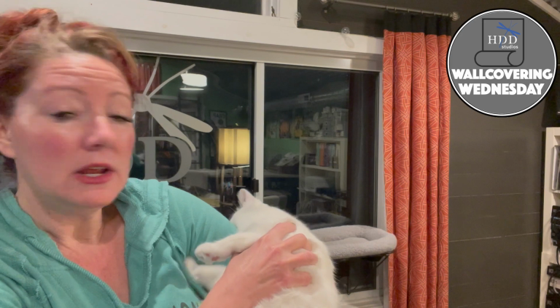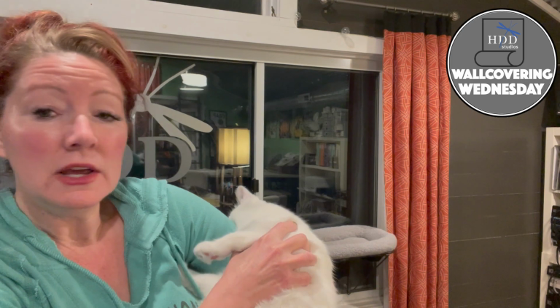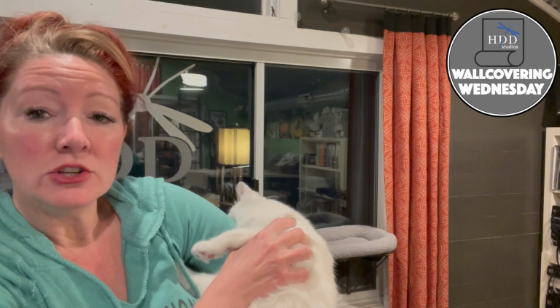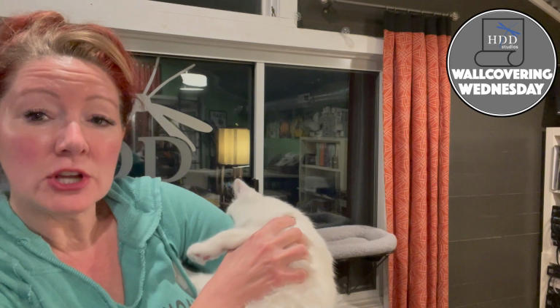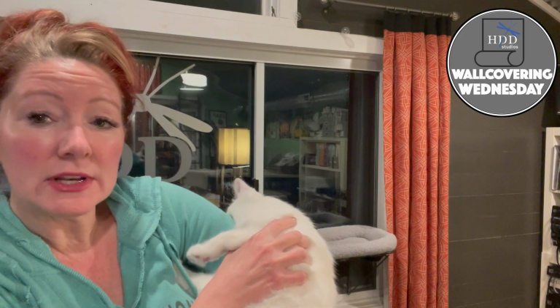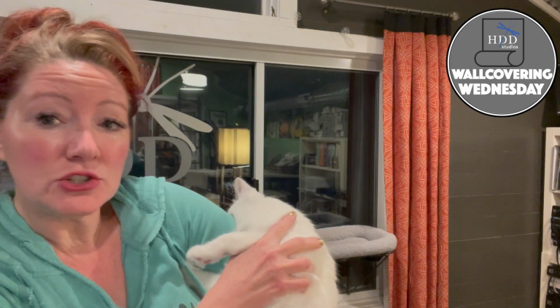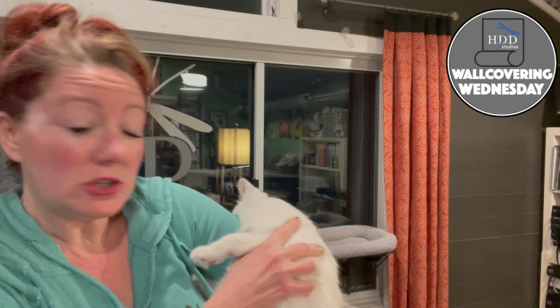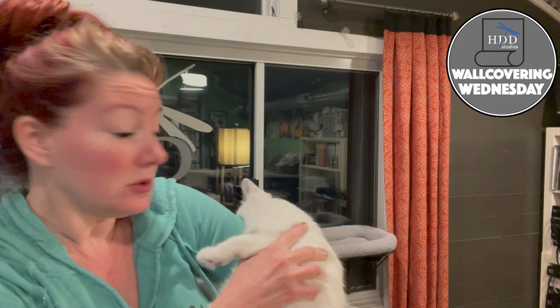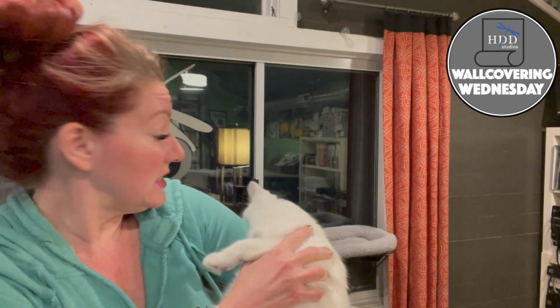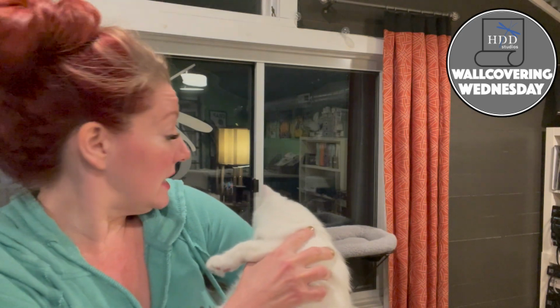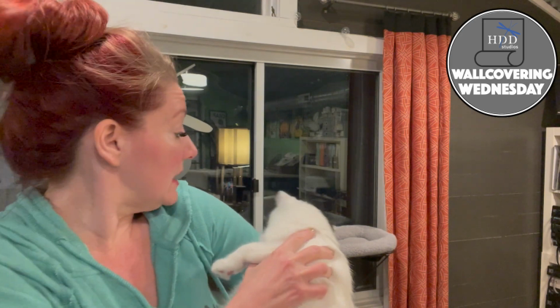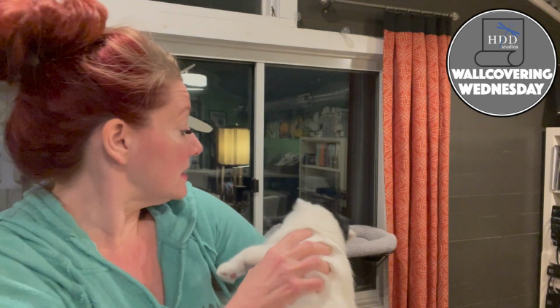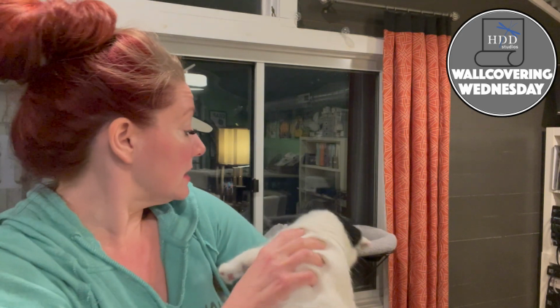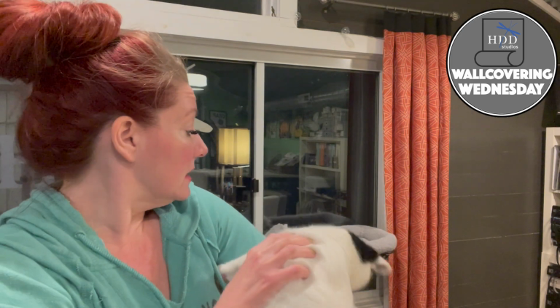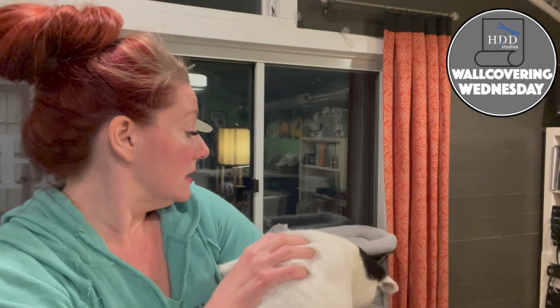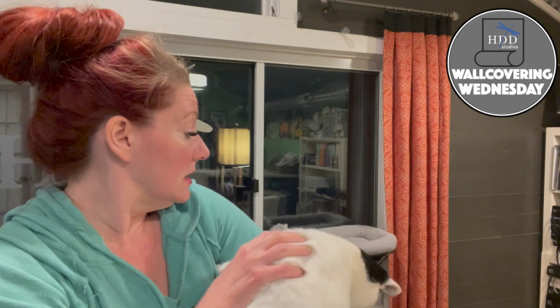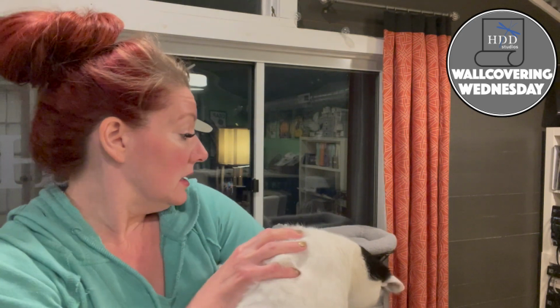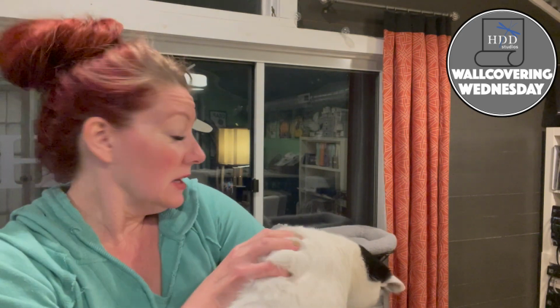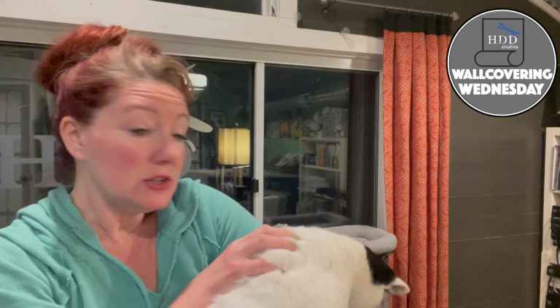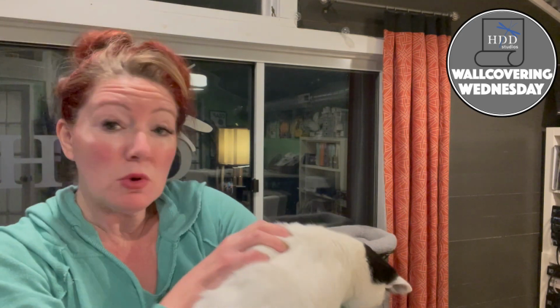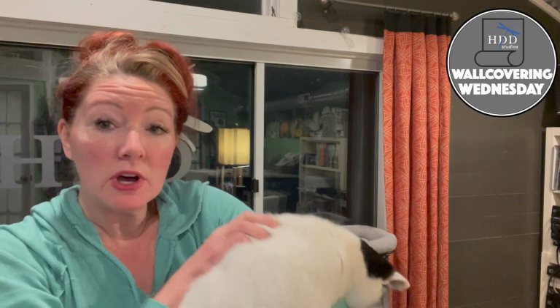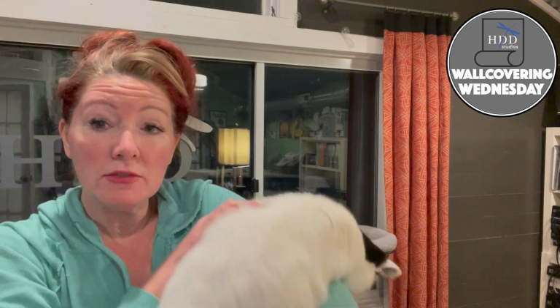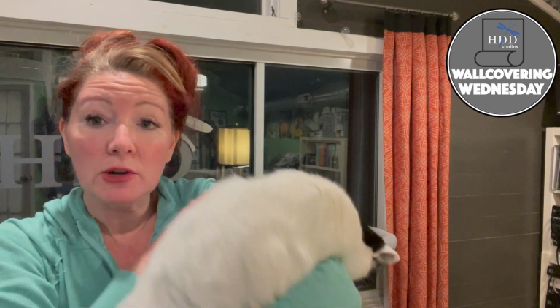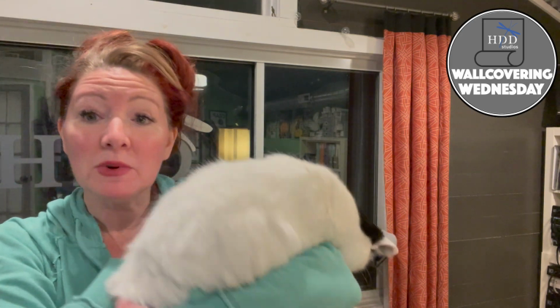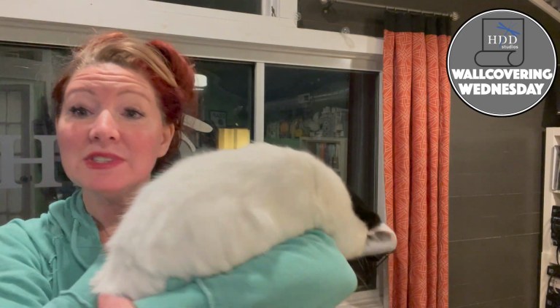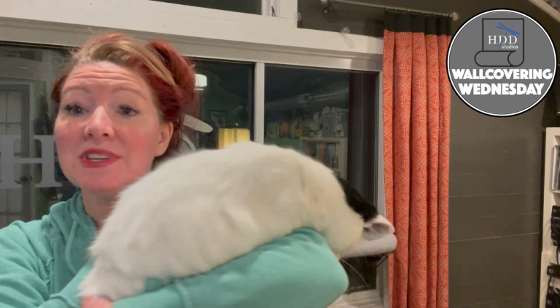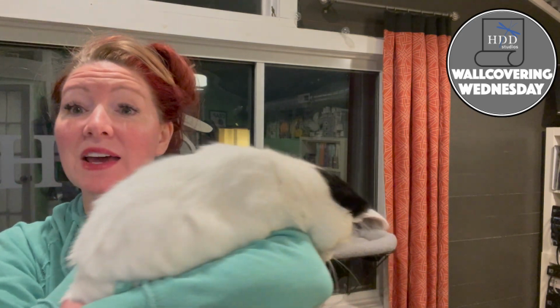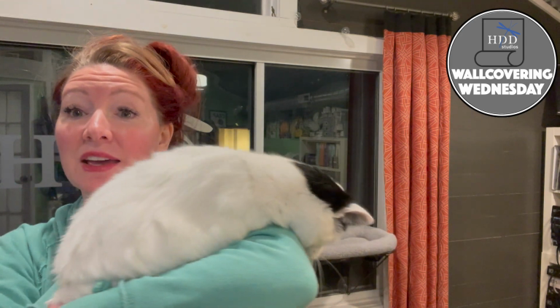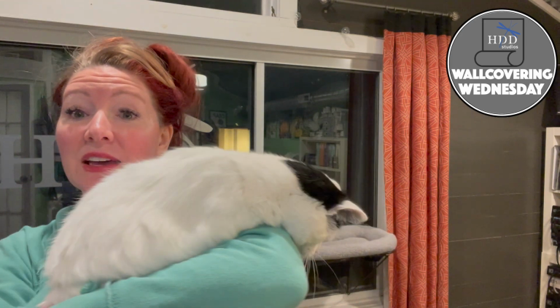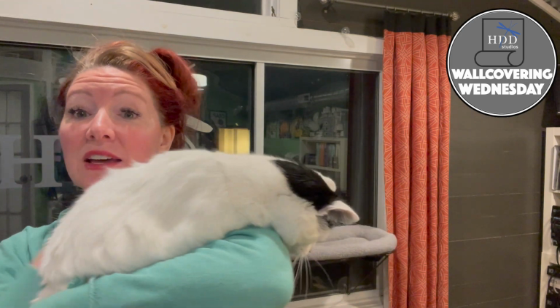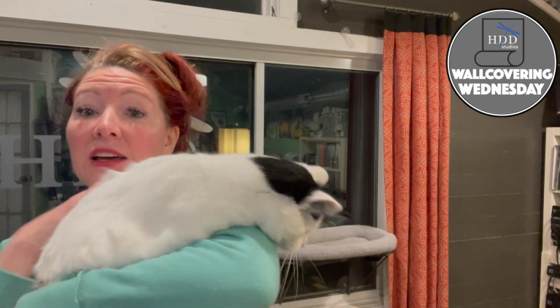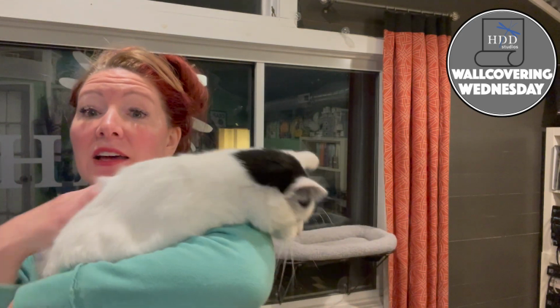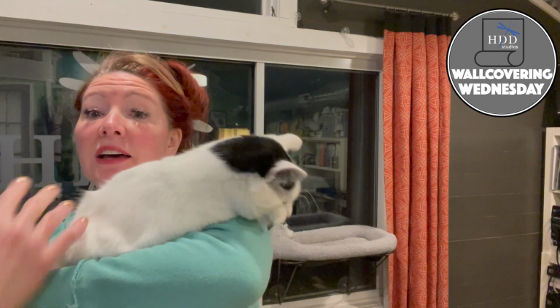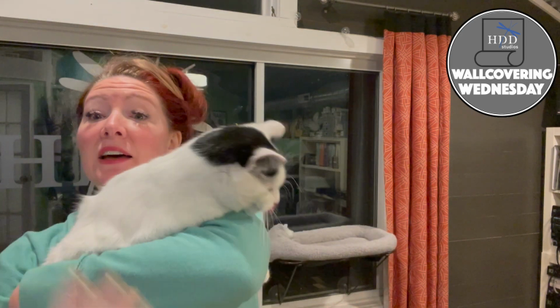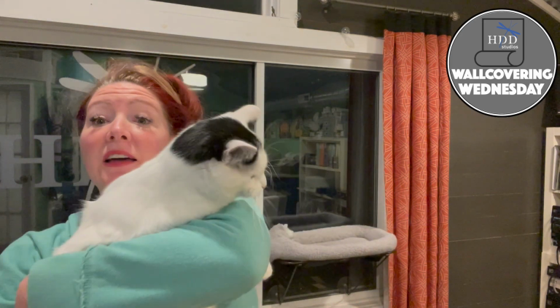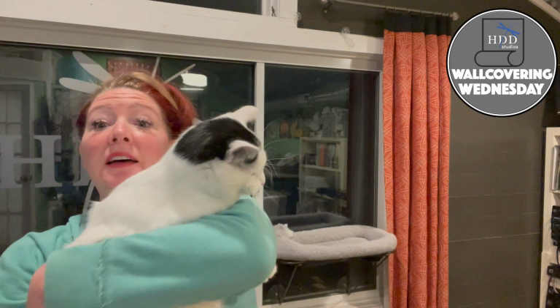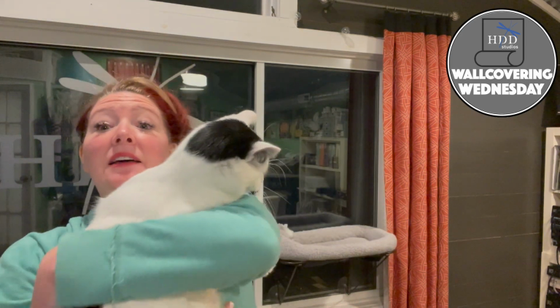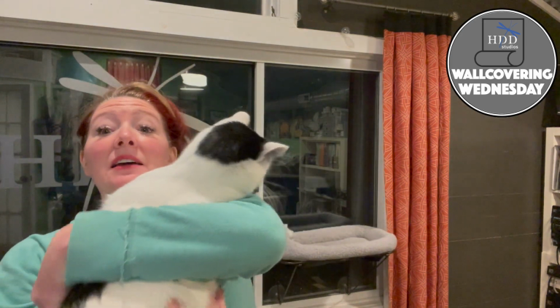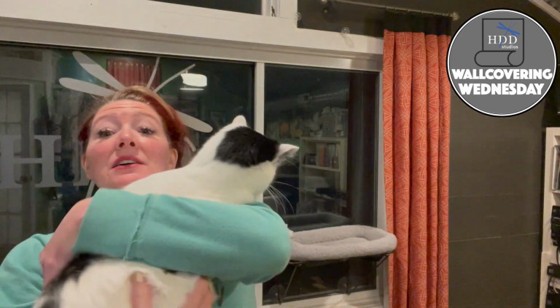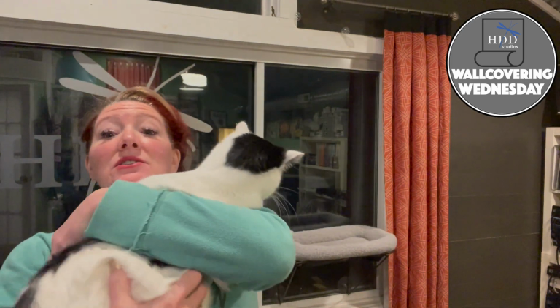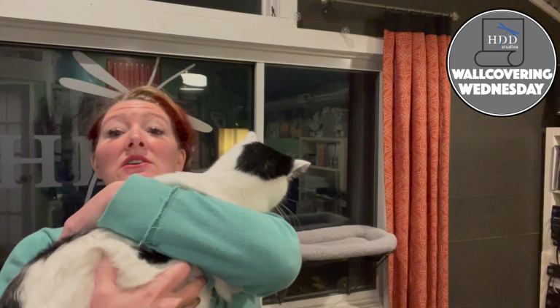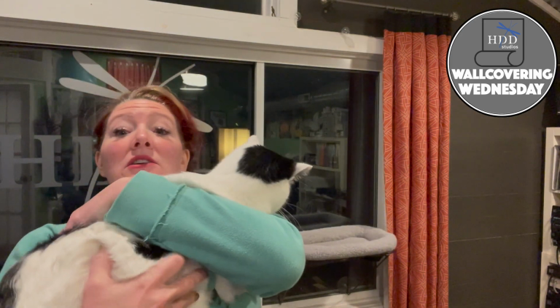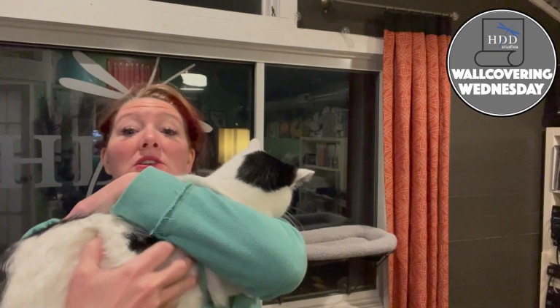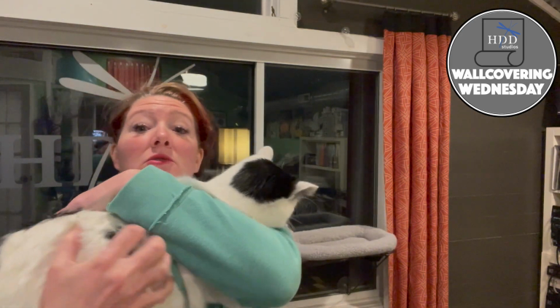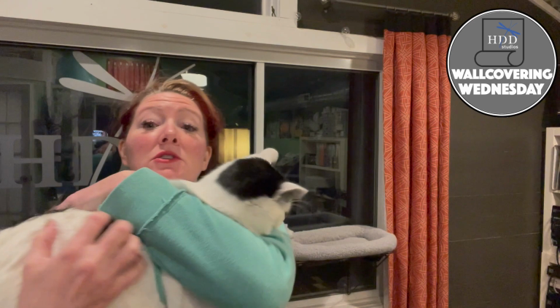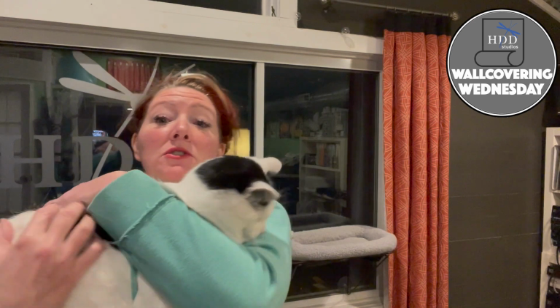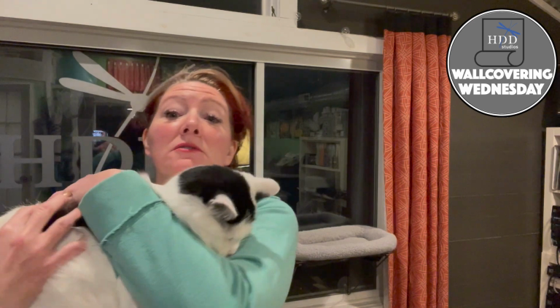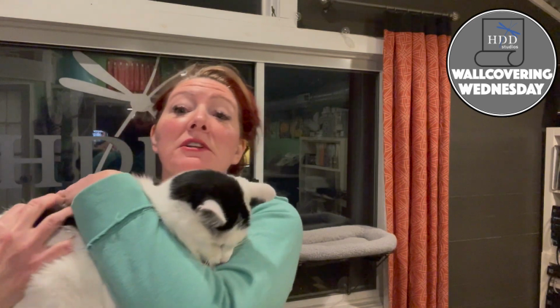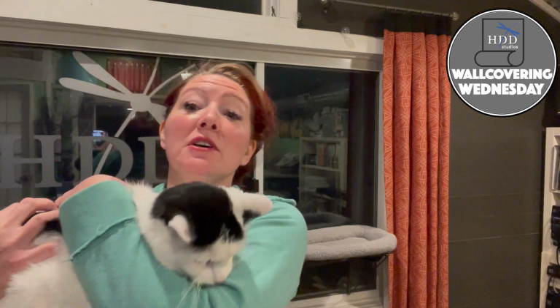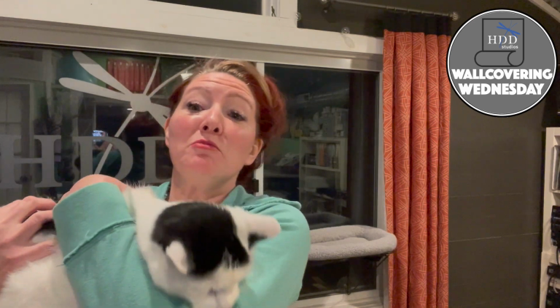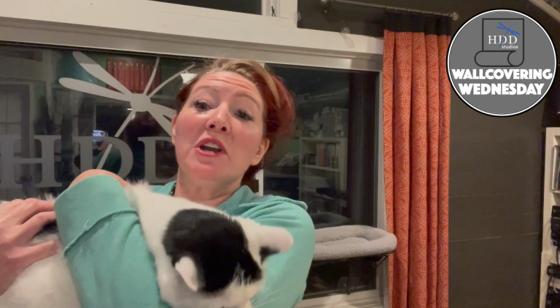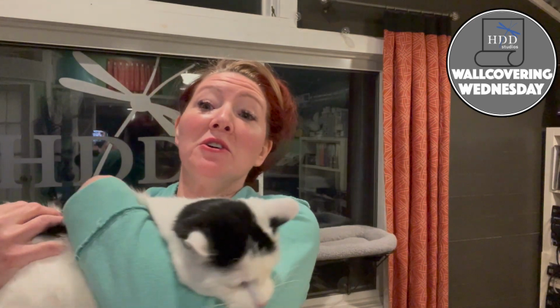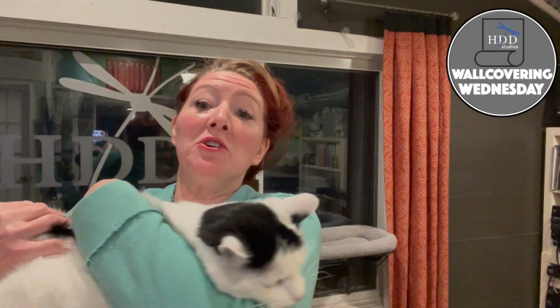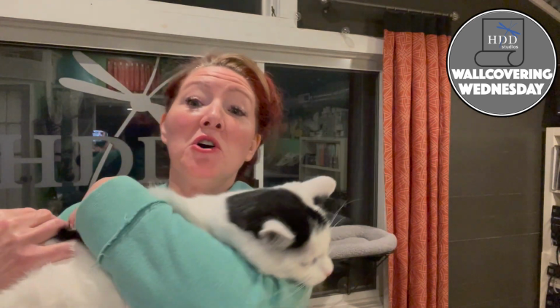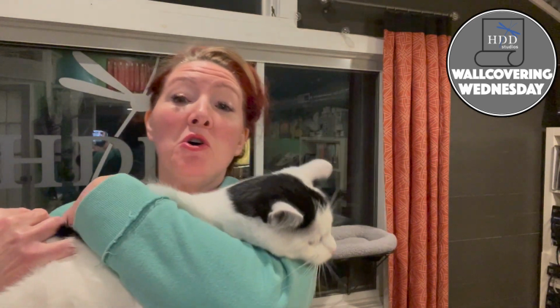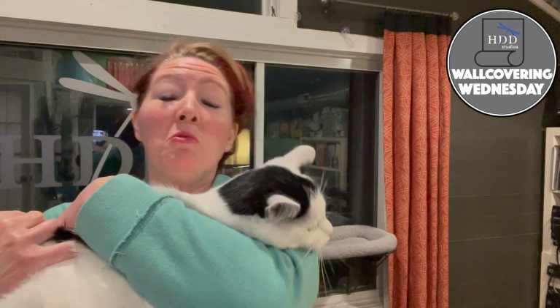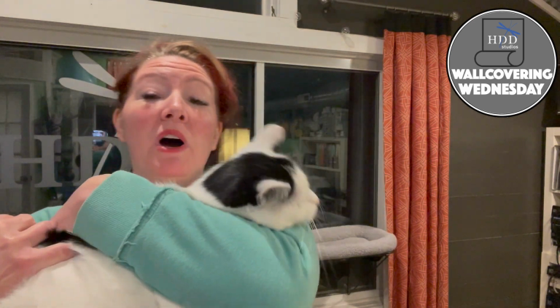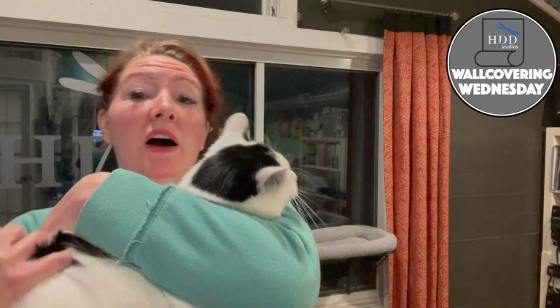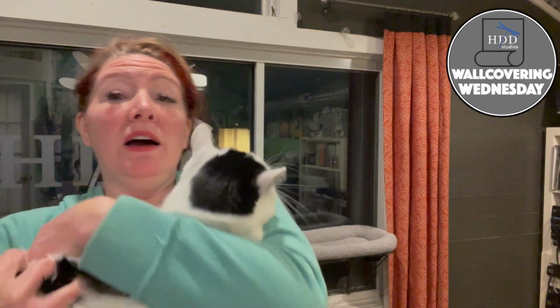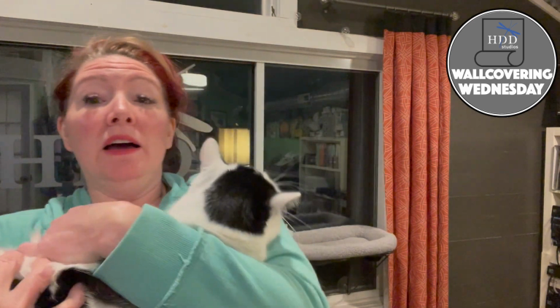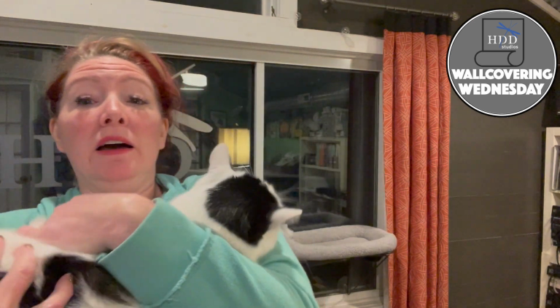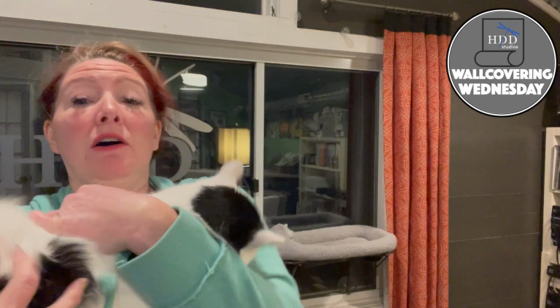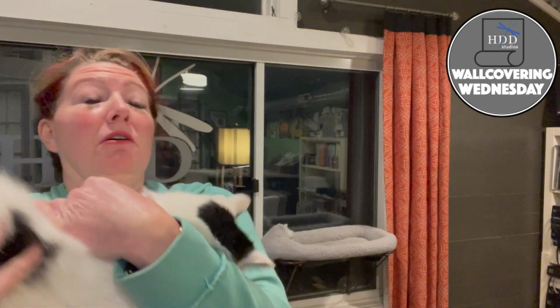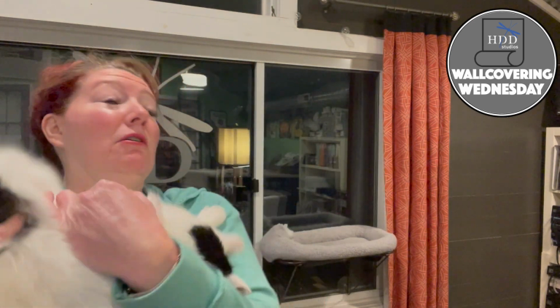Shannon, do you know what day it is? It's Wall Covering Wednesday. Yes, you deserve to live better in your home.